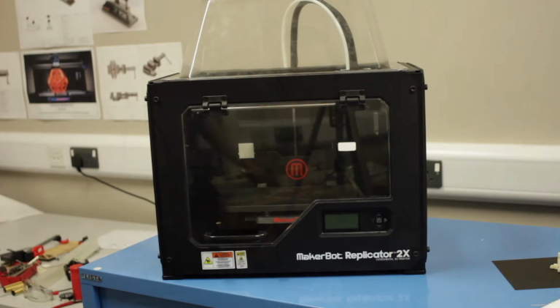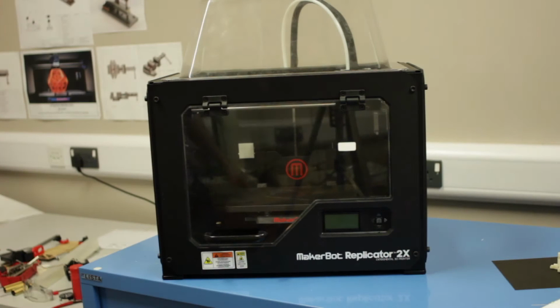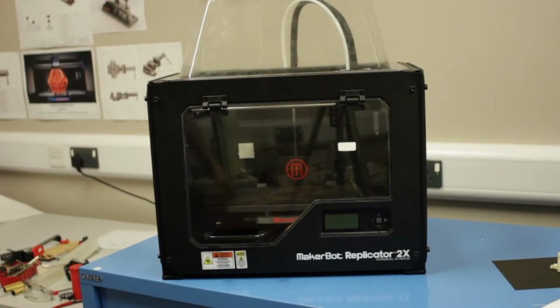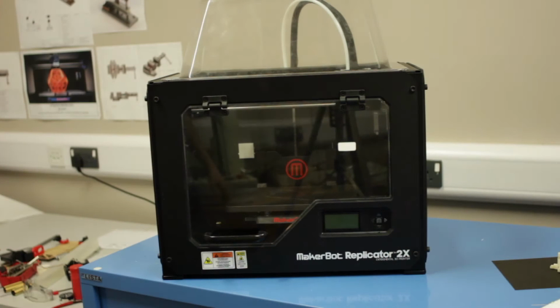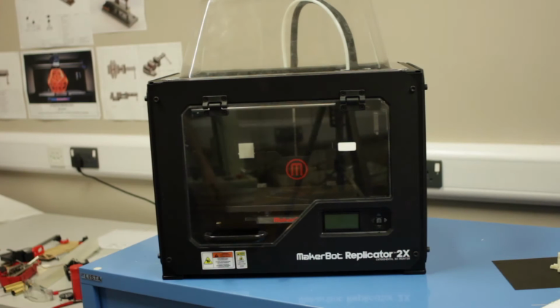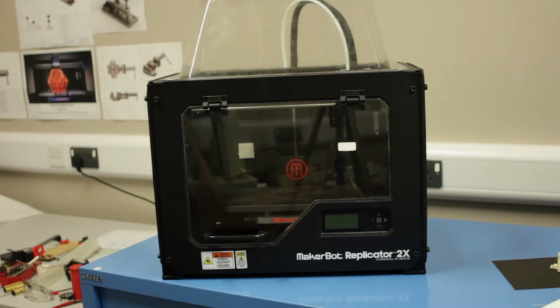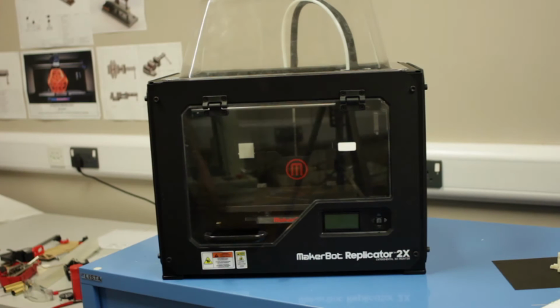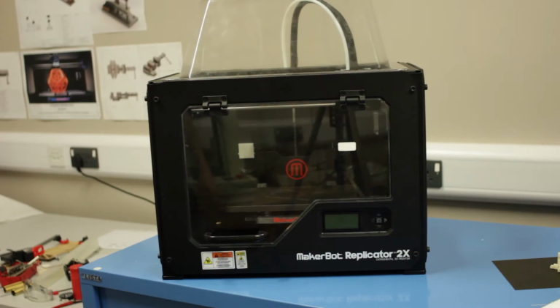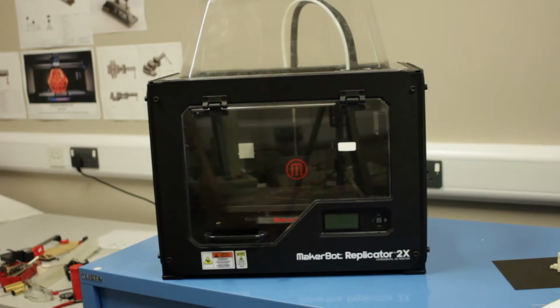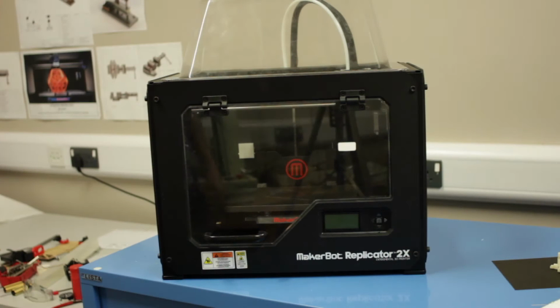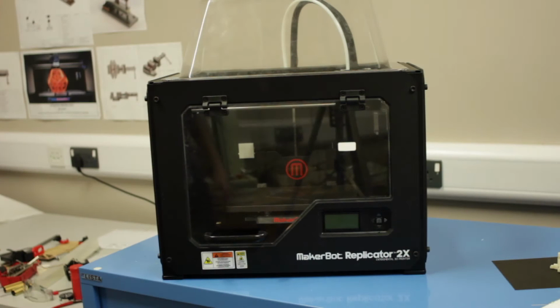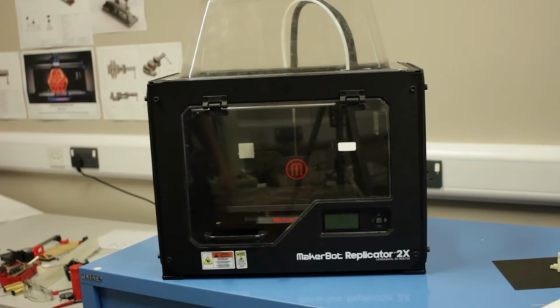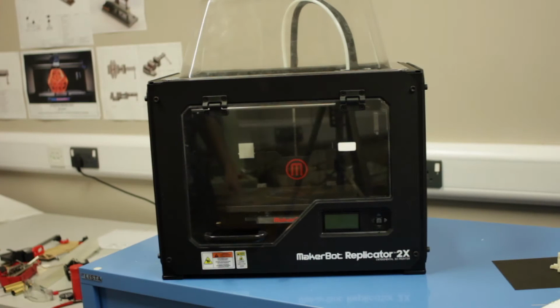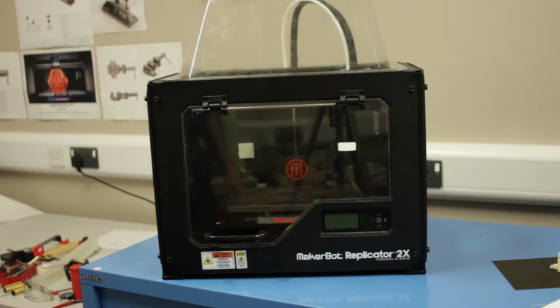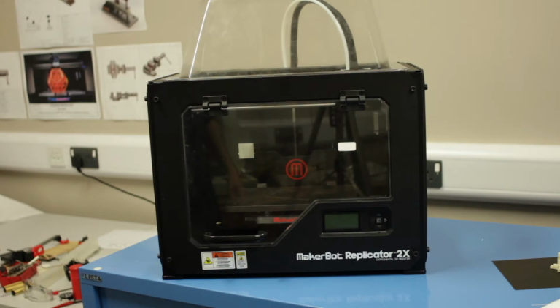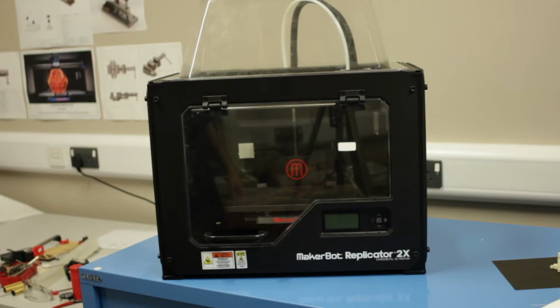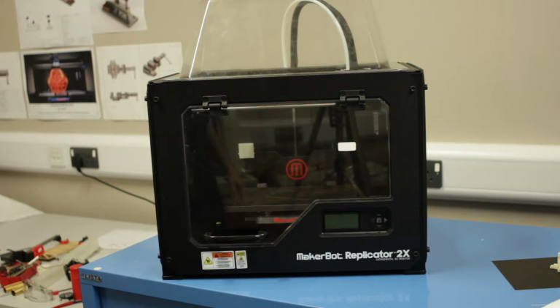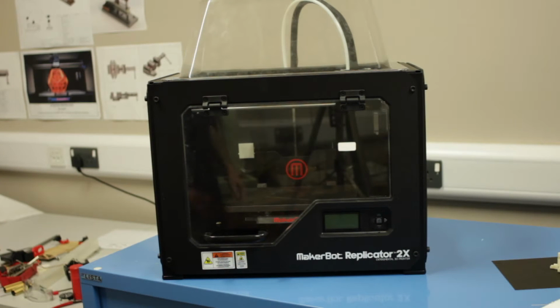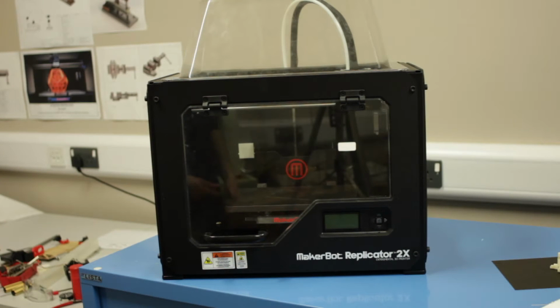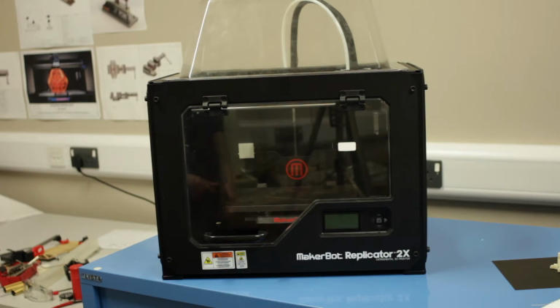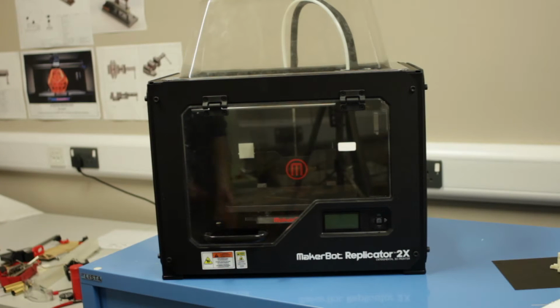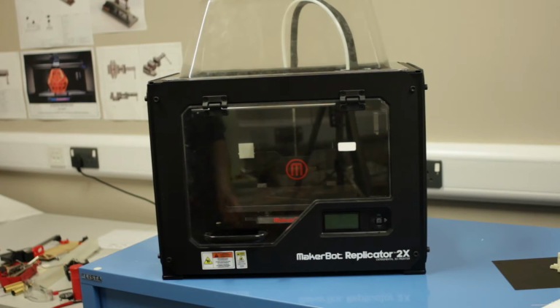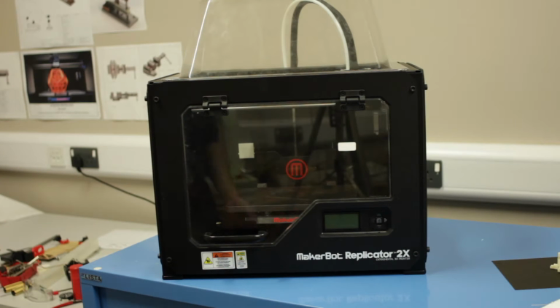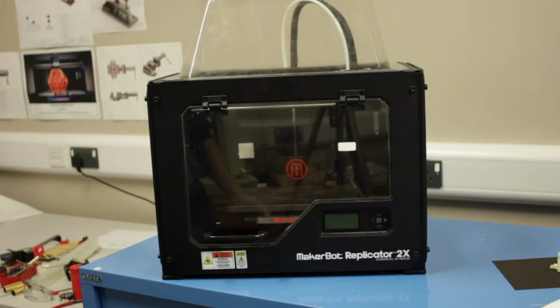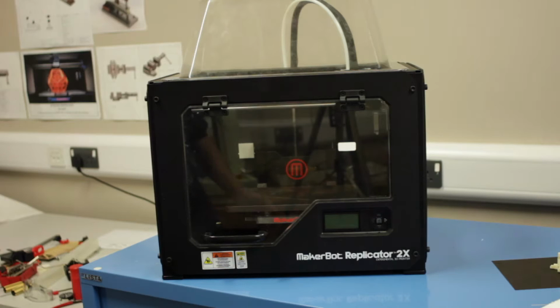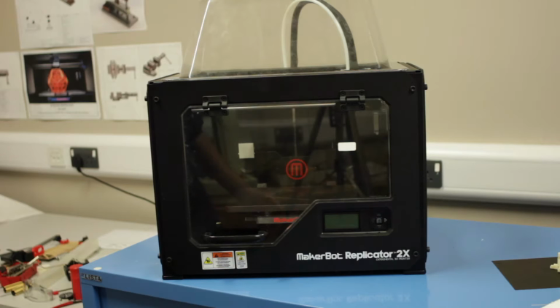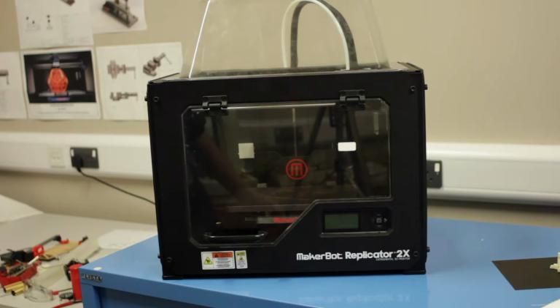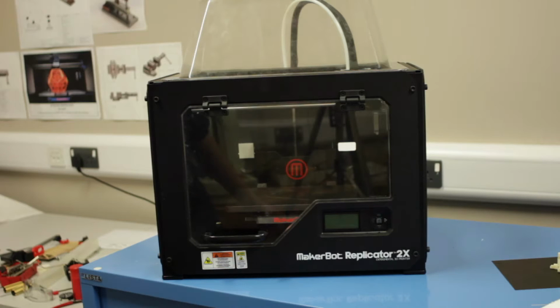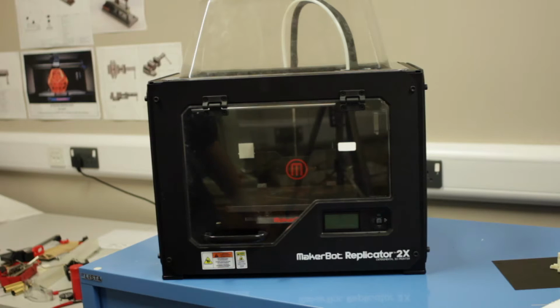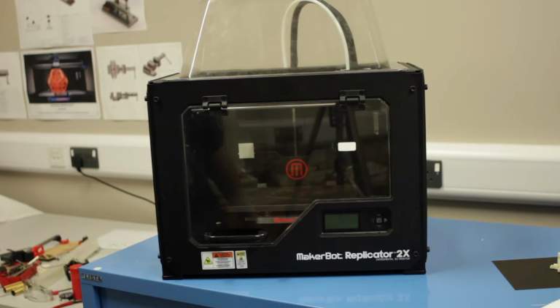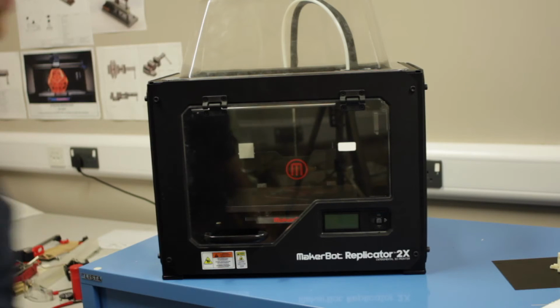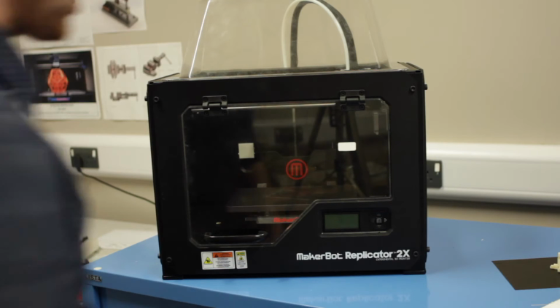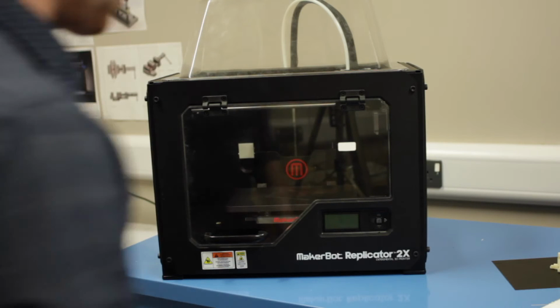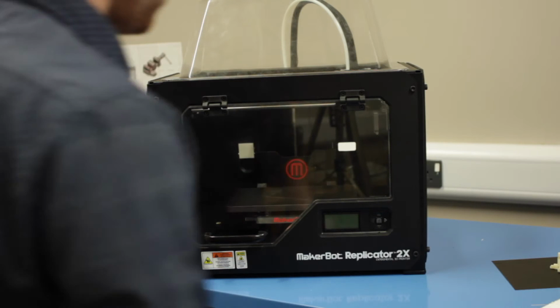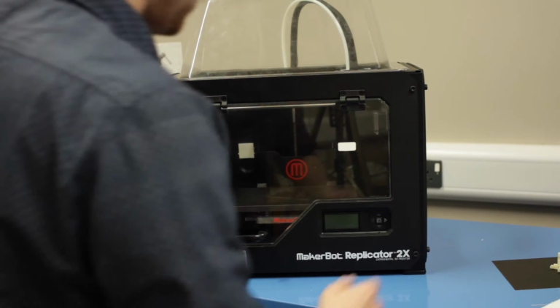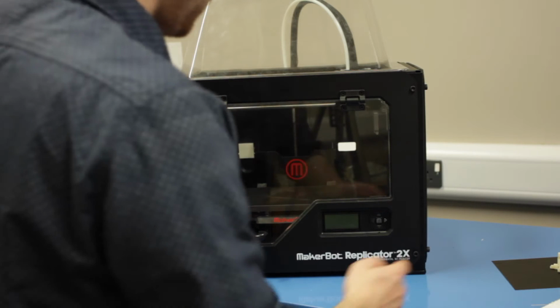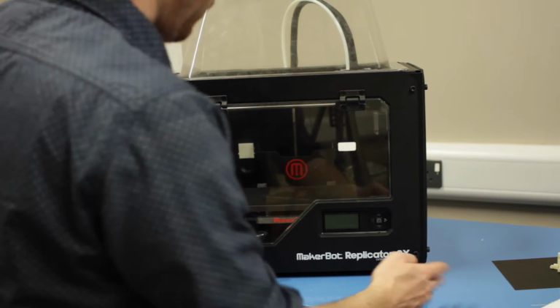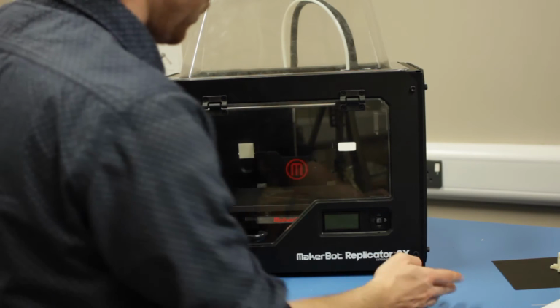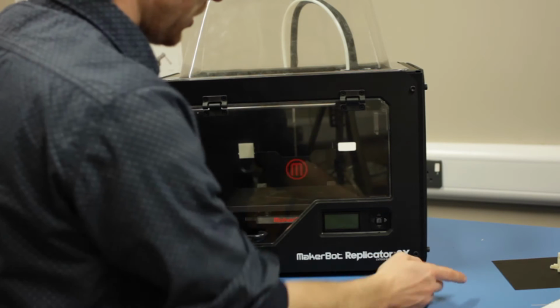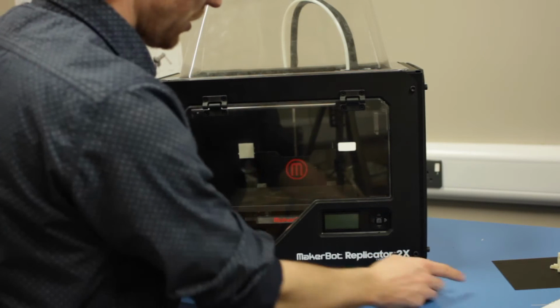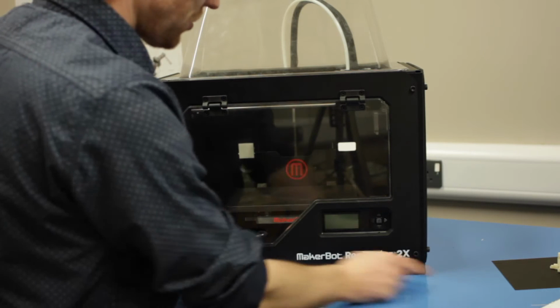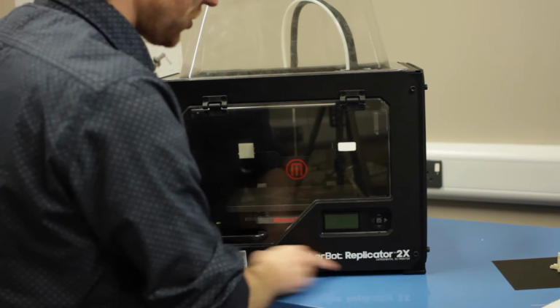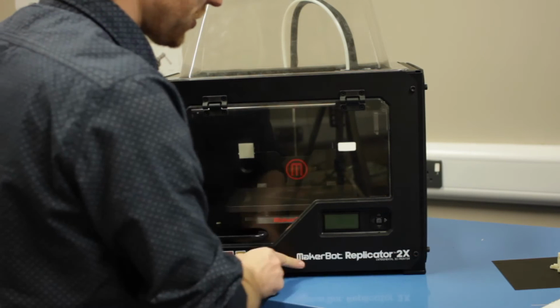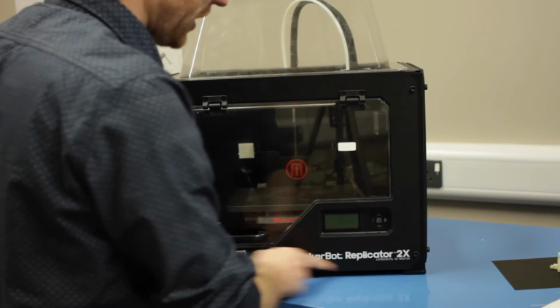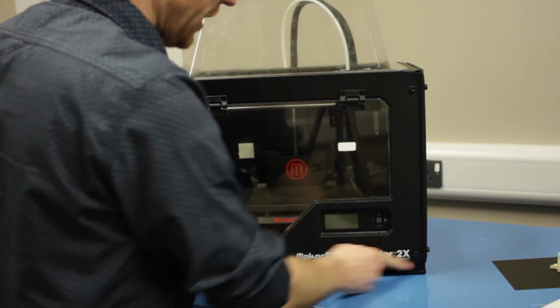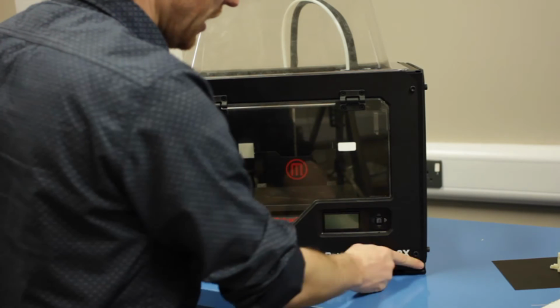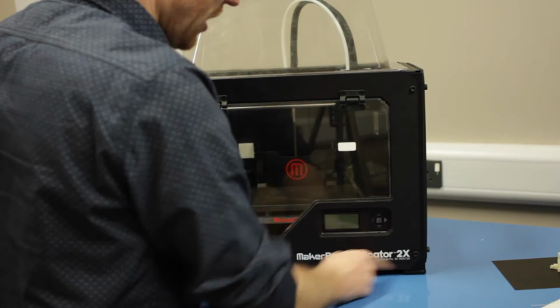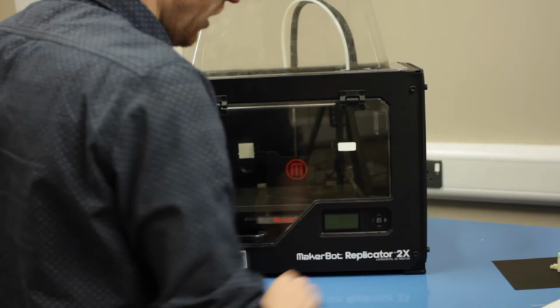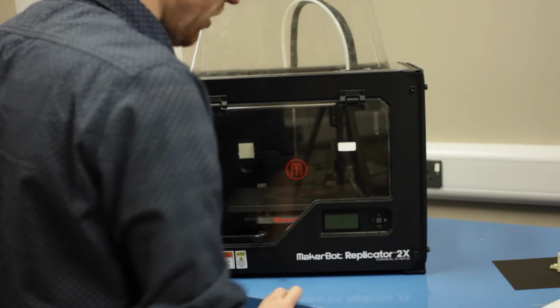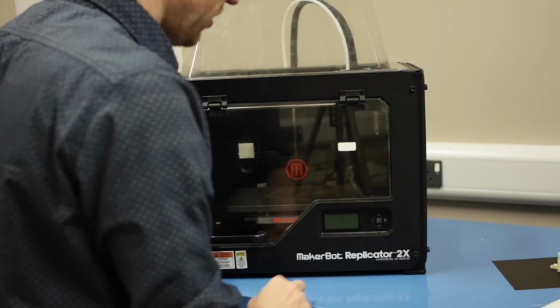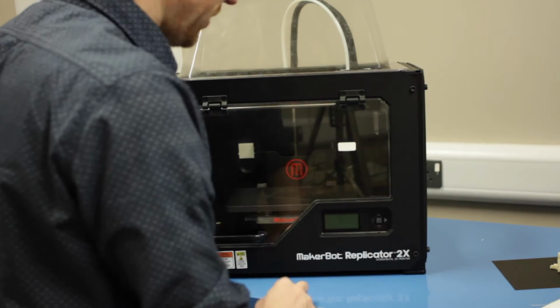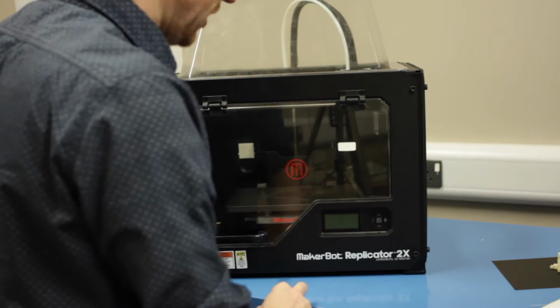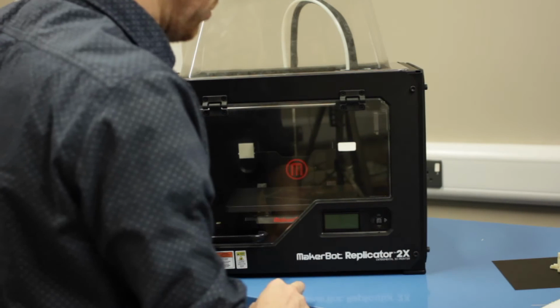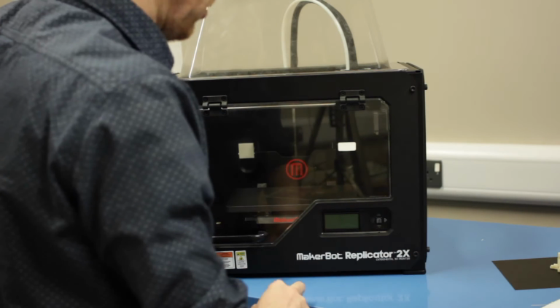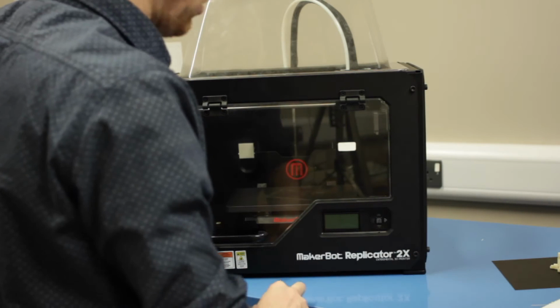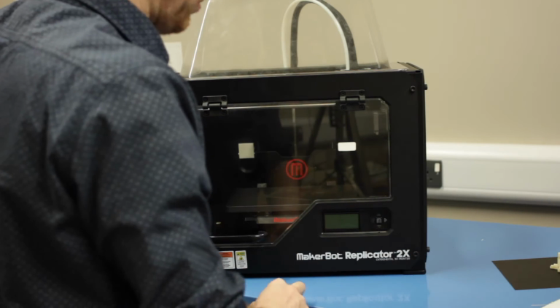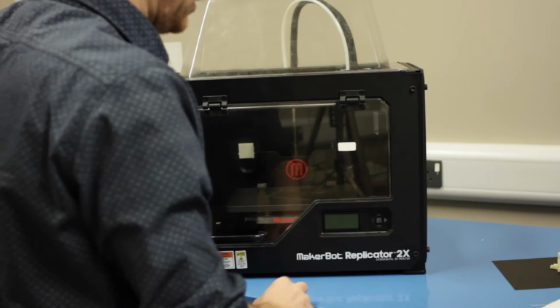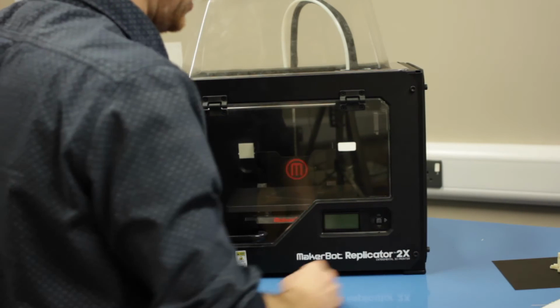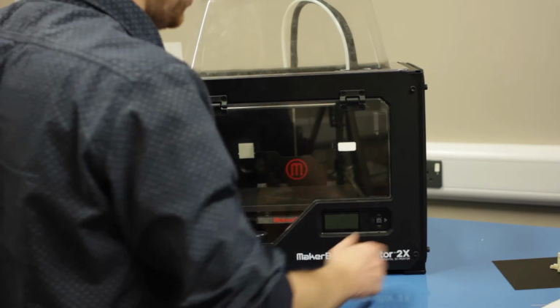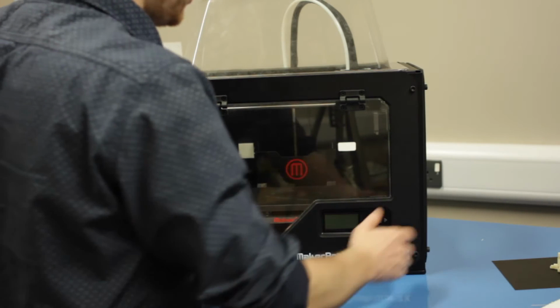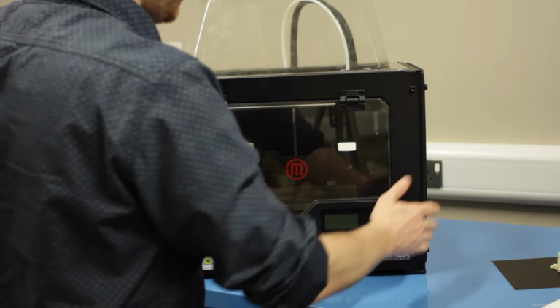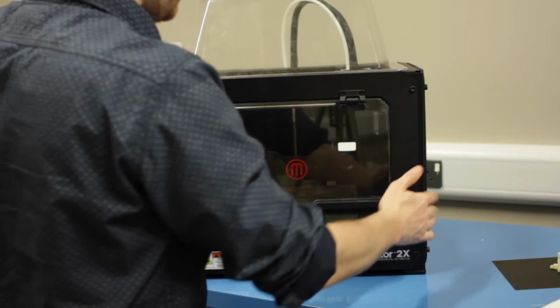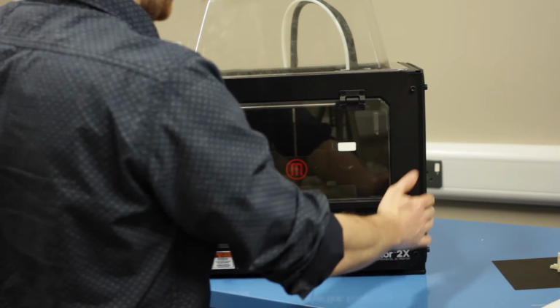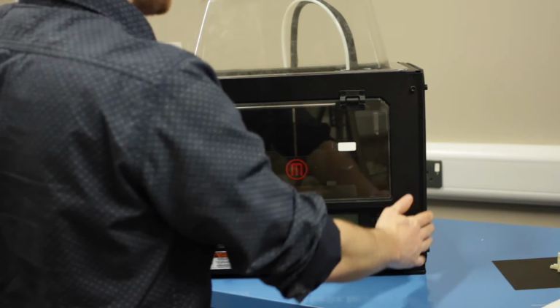The other project ongoing at the moment is the OpenRacer 1/12th scale radio-controlled car. For both of those projects we need to know how to obtain an STL file and print it out successfully using a 3D printer. Today we're going to use the MakerBot Replicator 2X. Let's get started. This week we're going to concentrate on the MakerBot Replicator 2X.